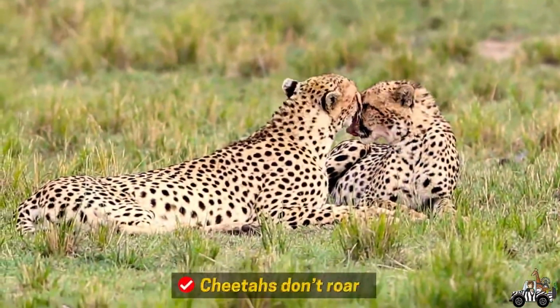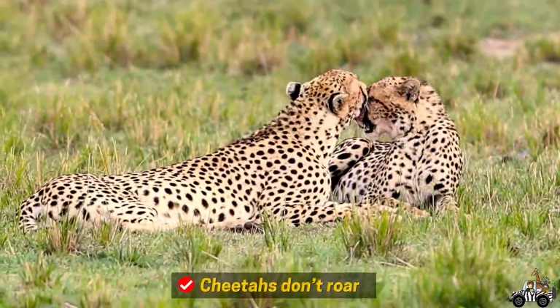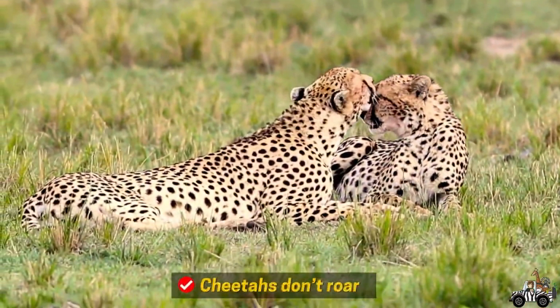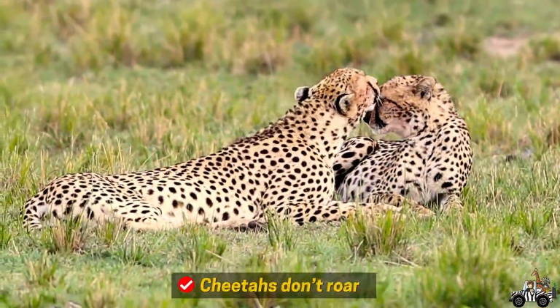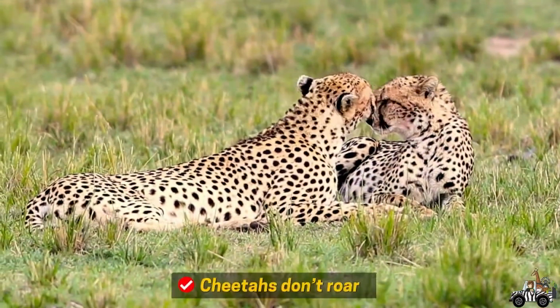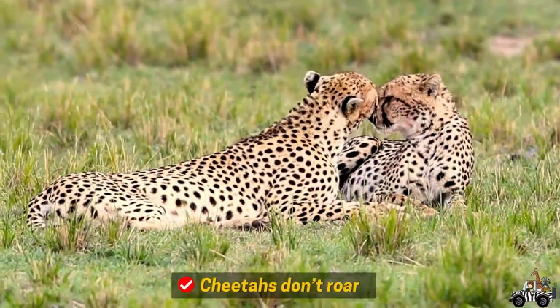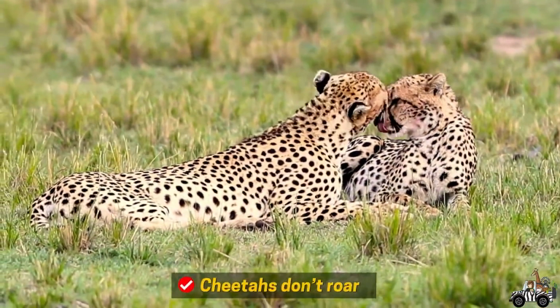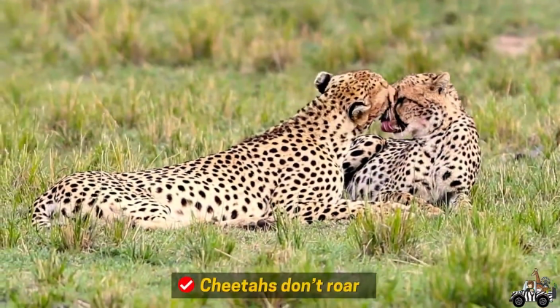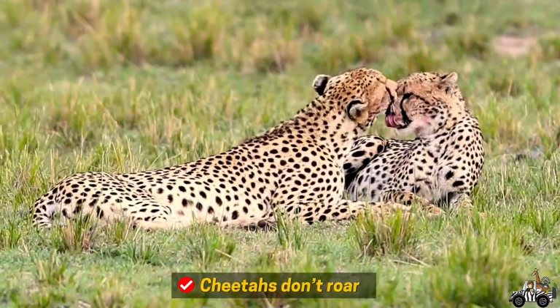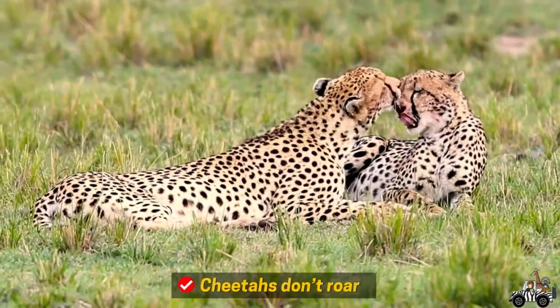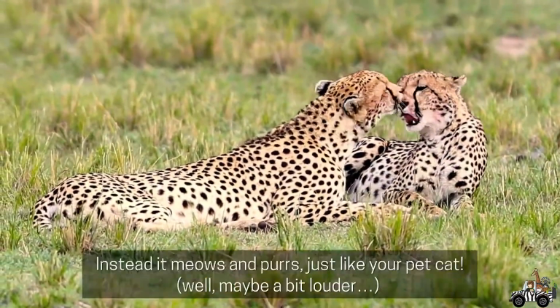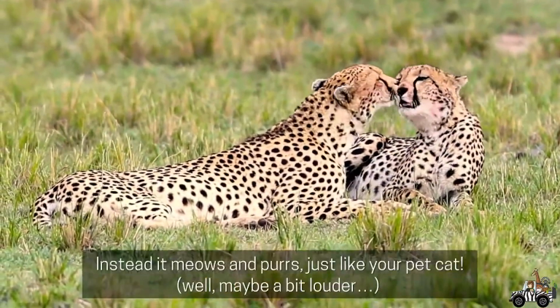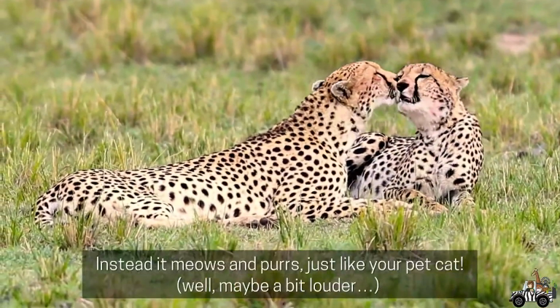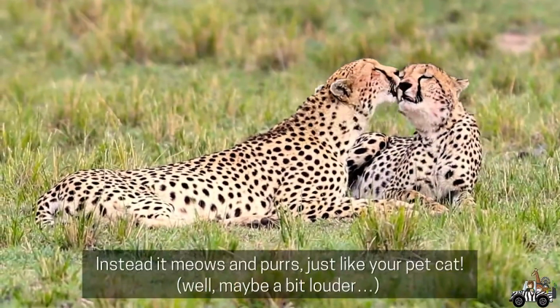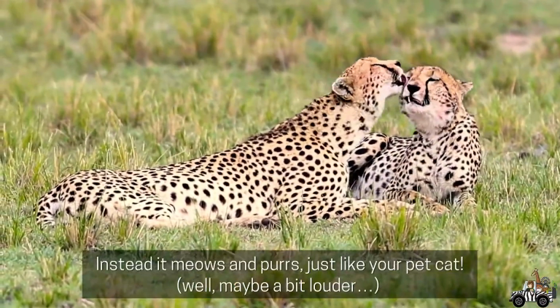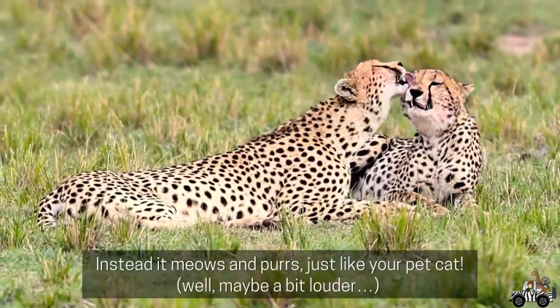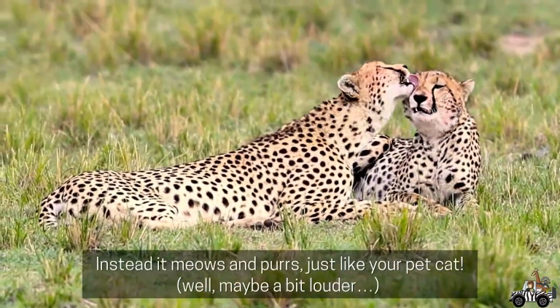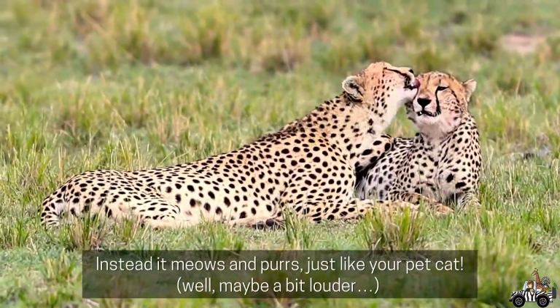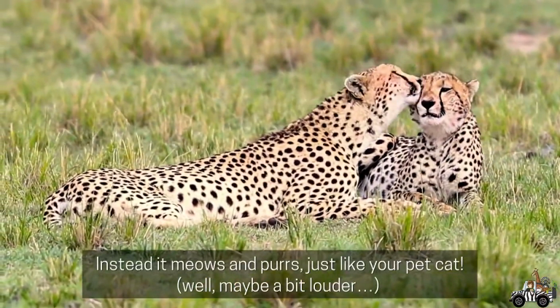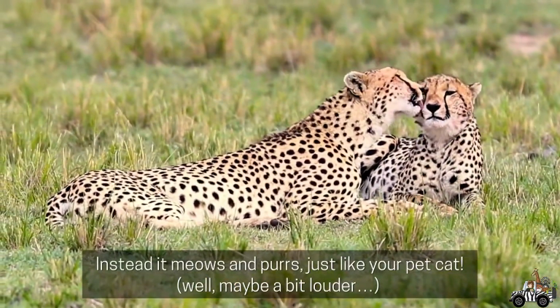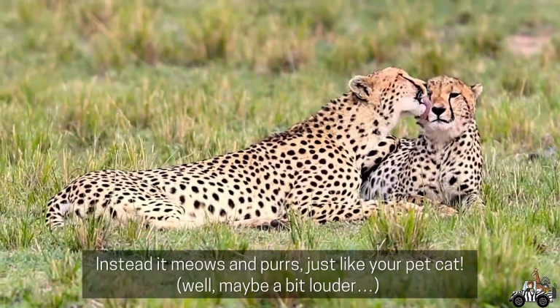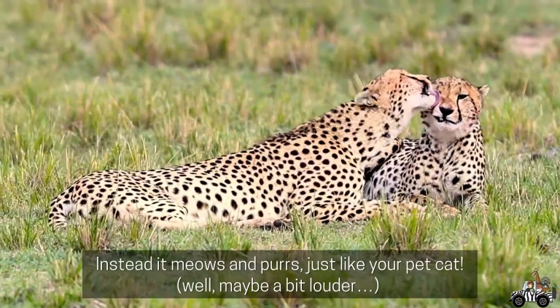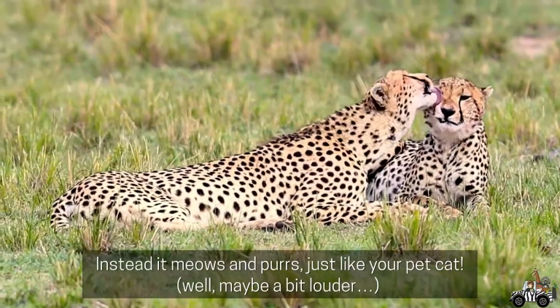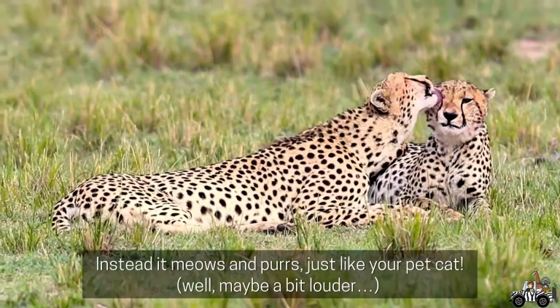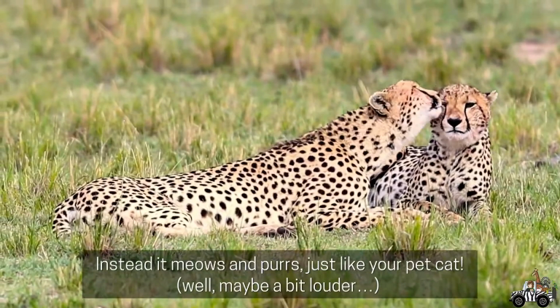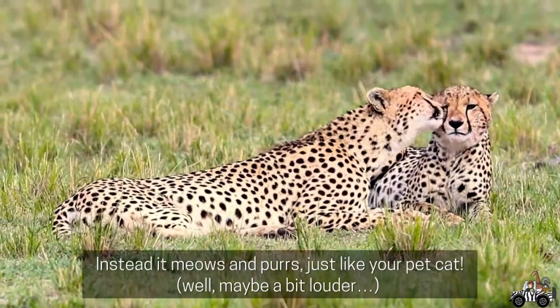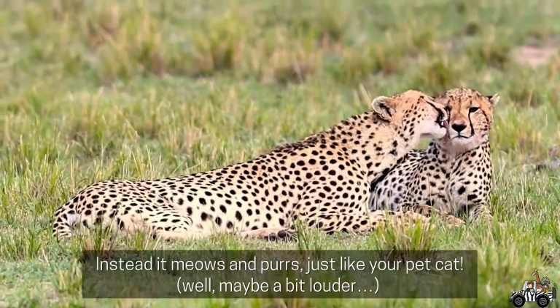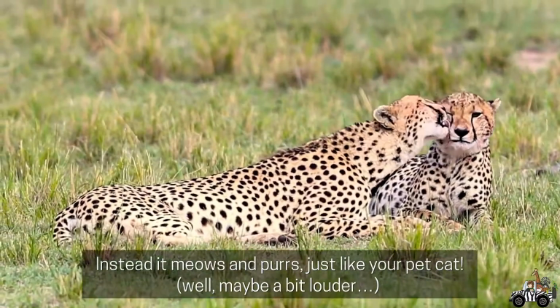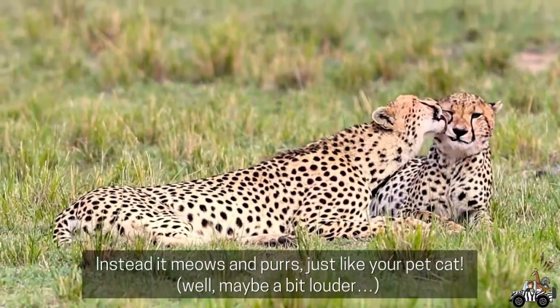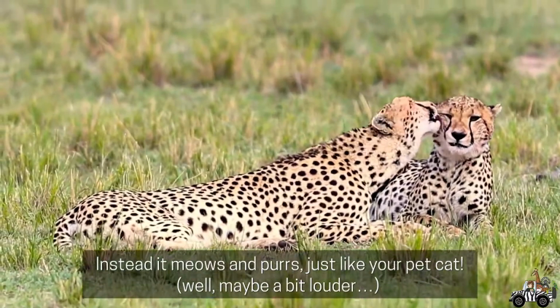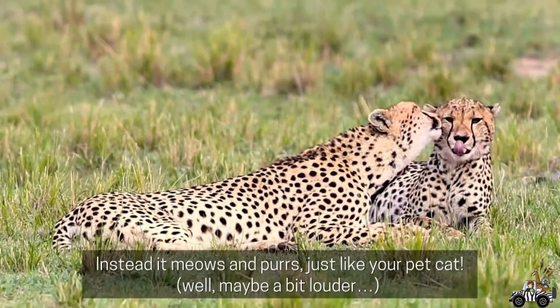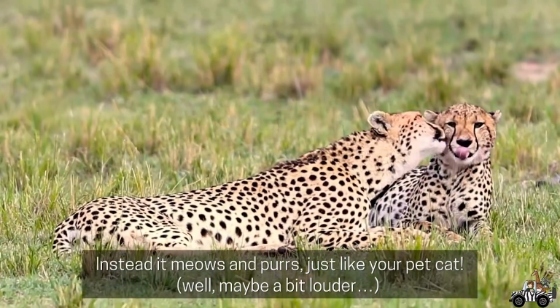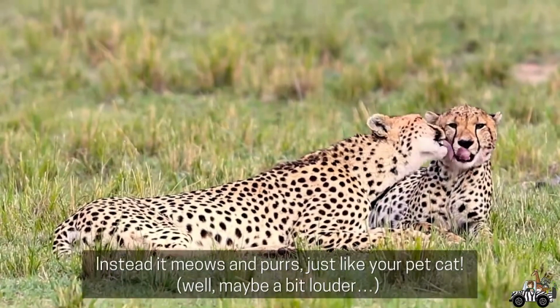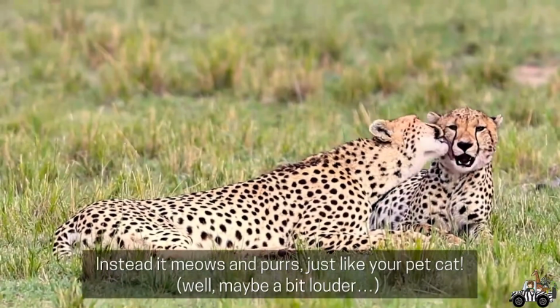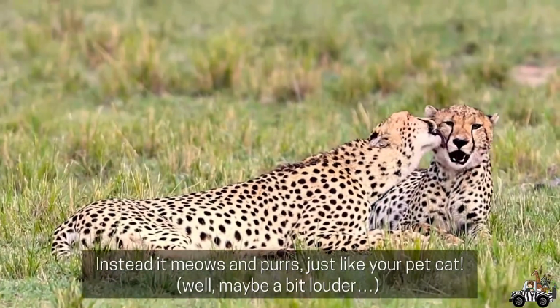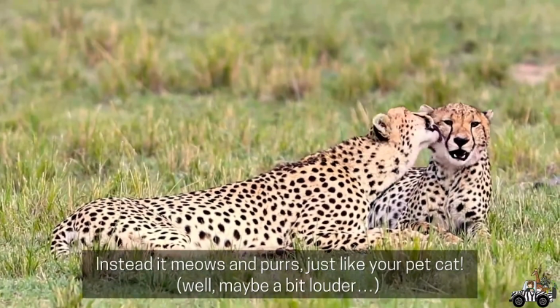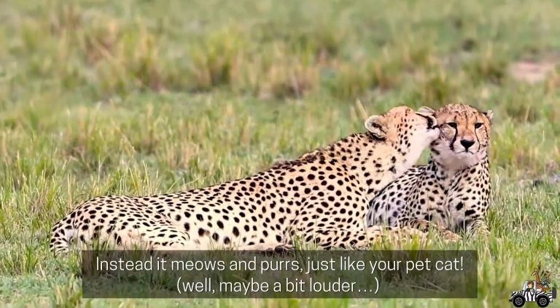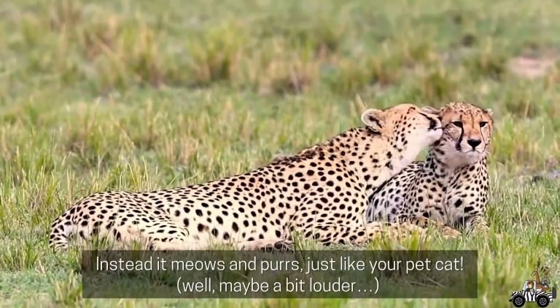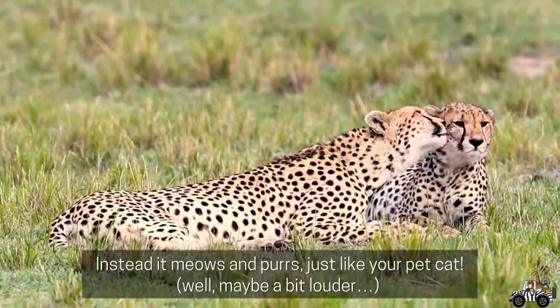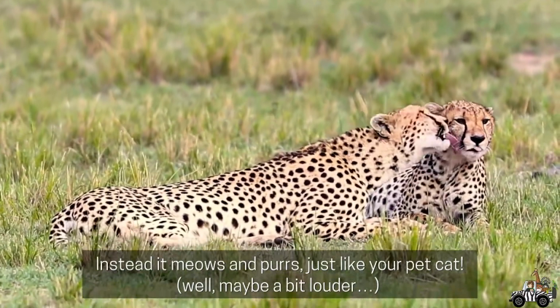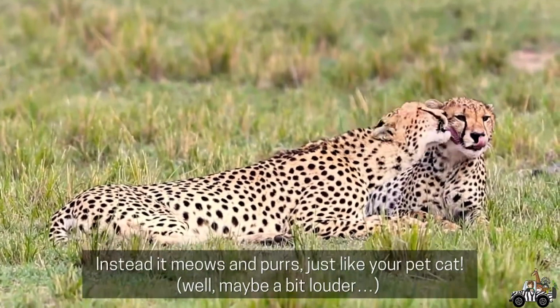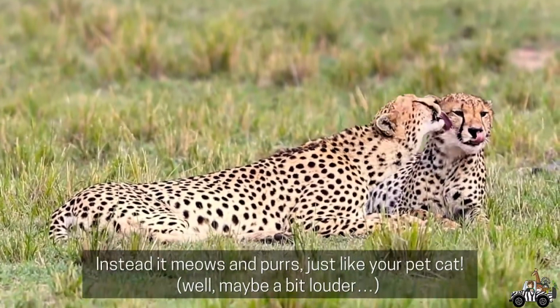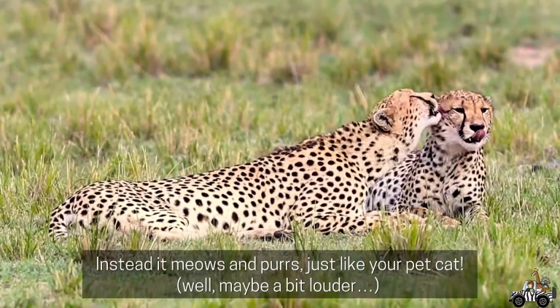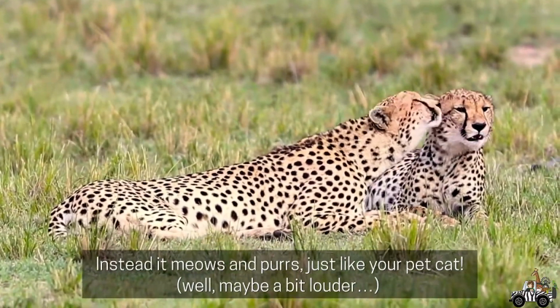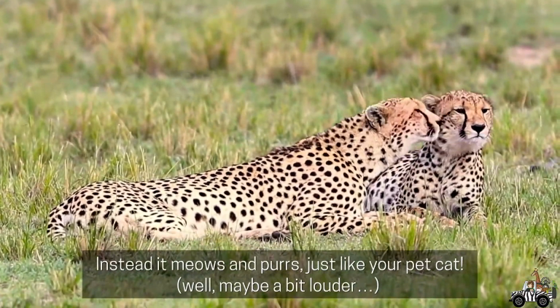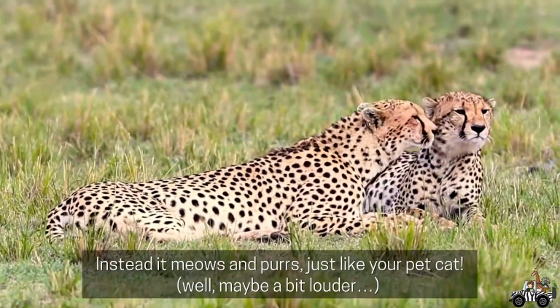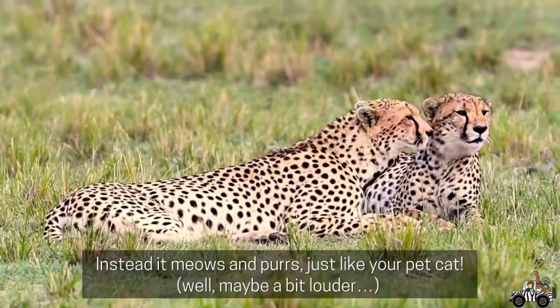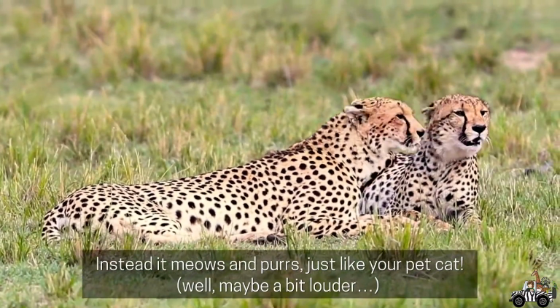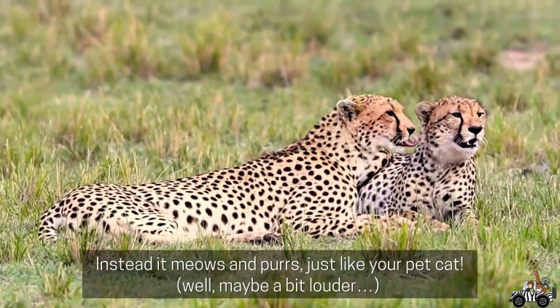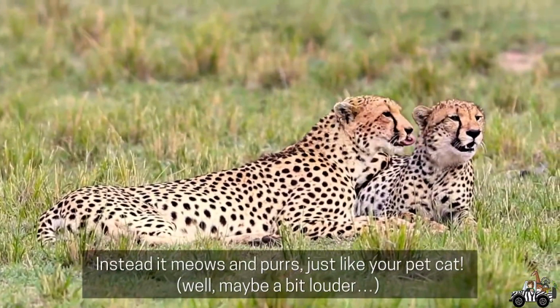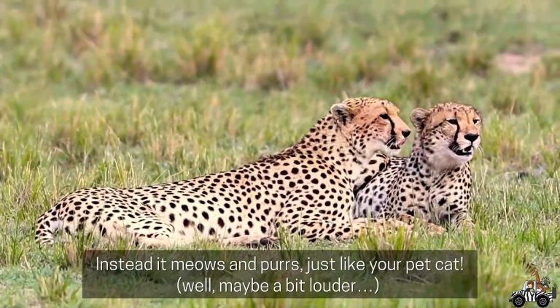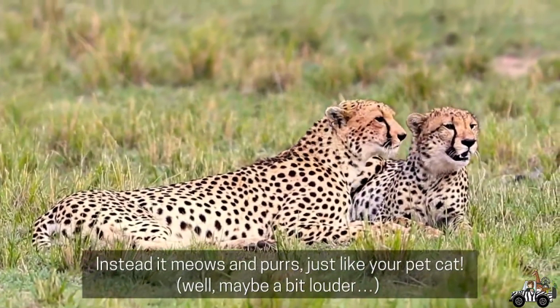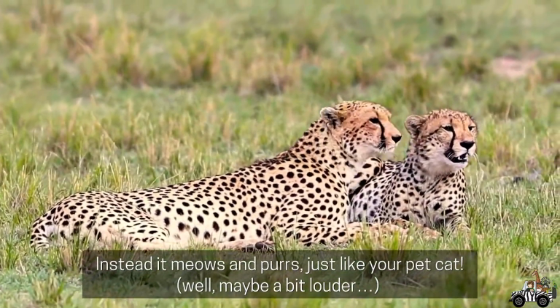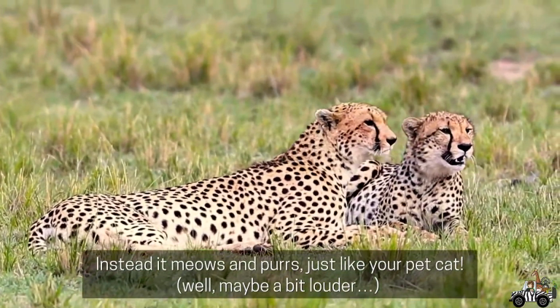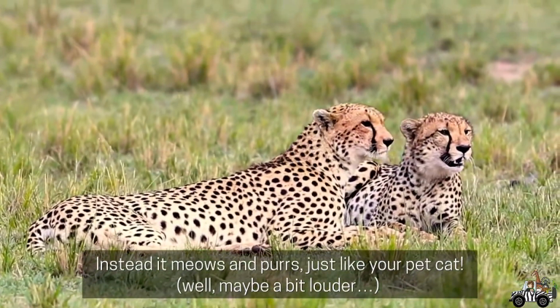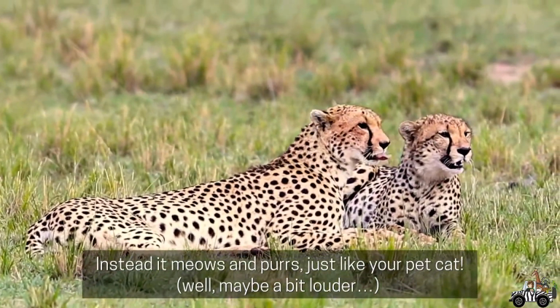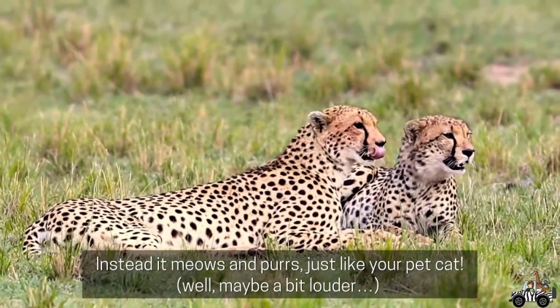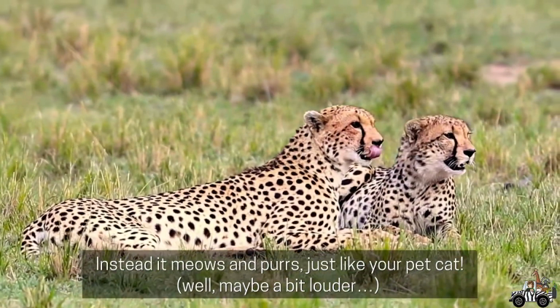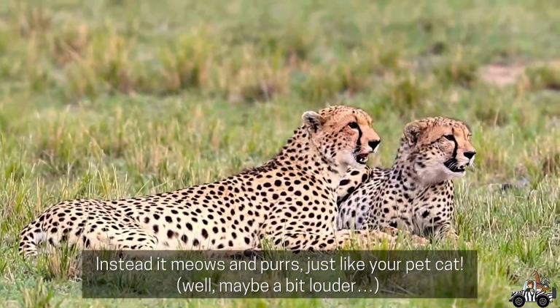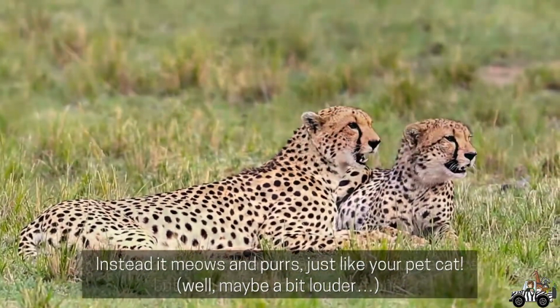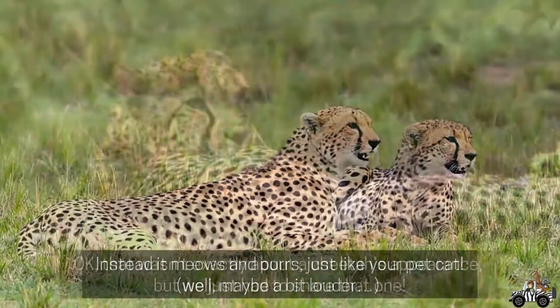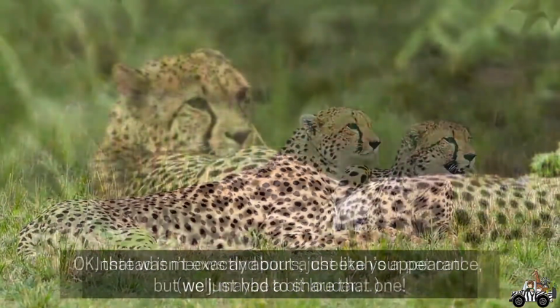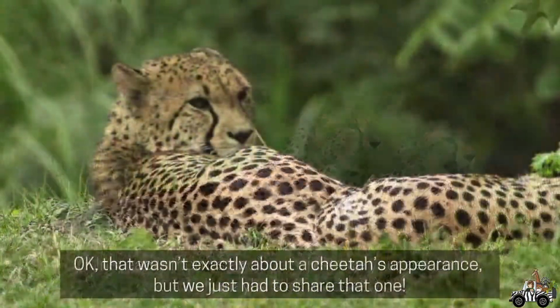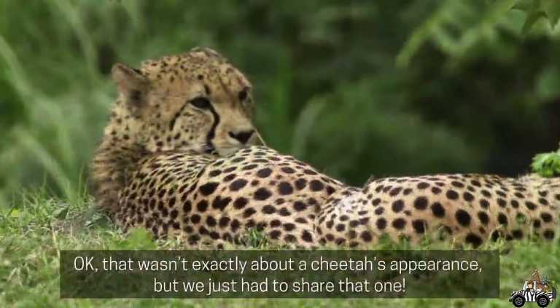Cheetahs don't roar. Instead, it meows and purrs, just like your pet cat. Well, maybe a bit louder.